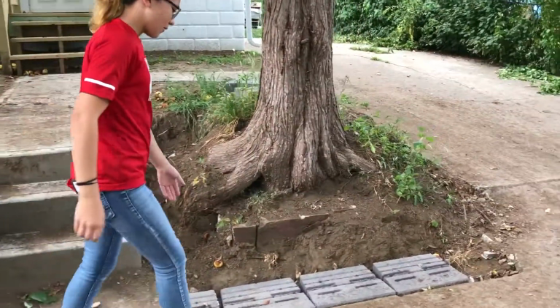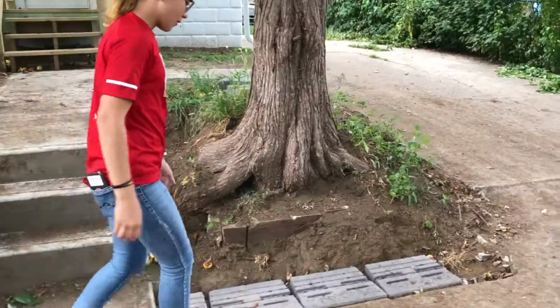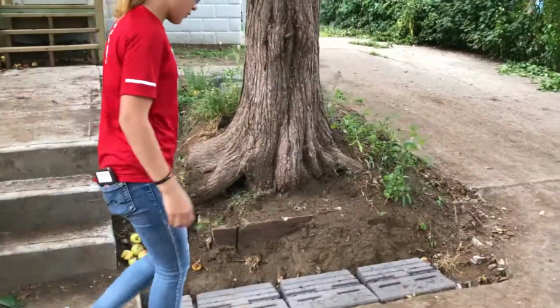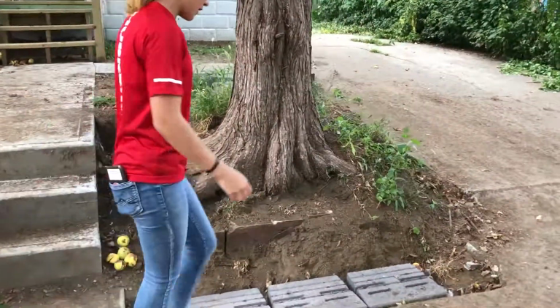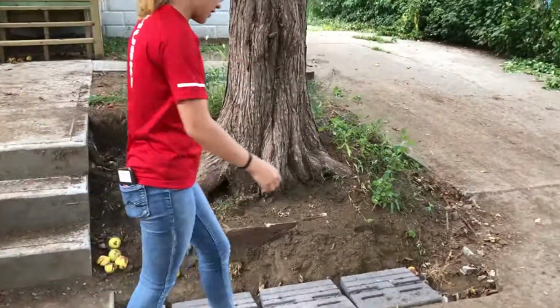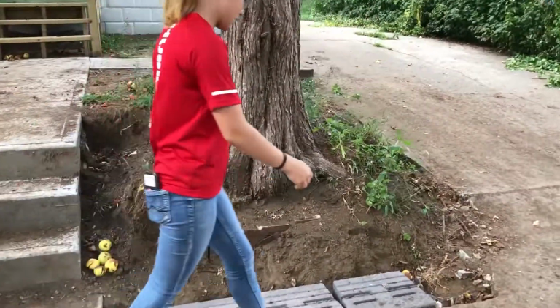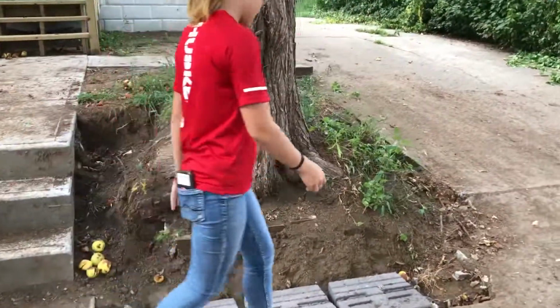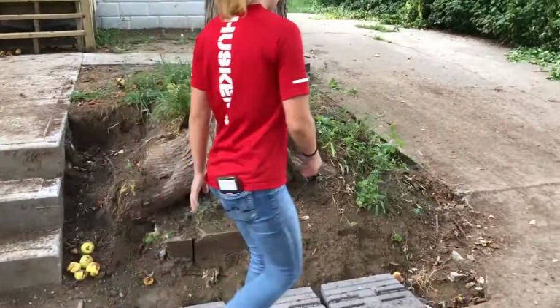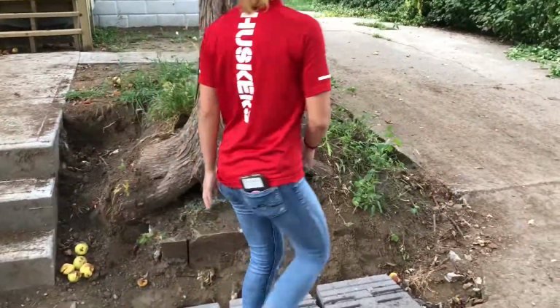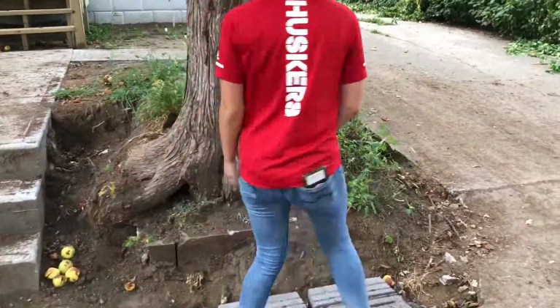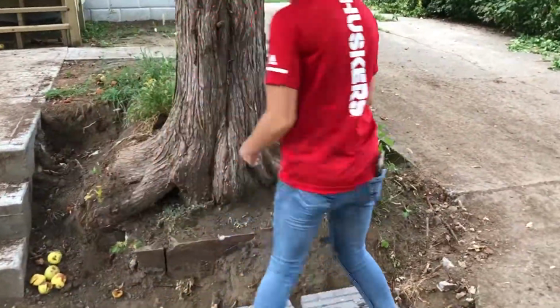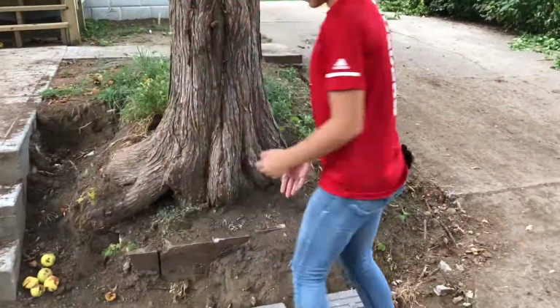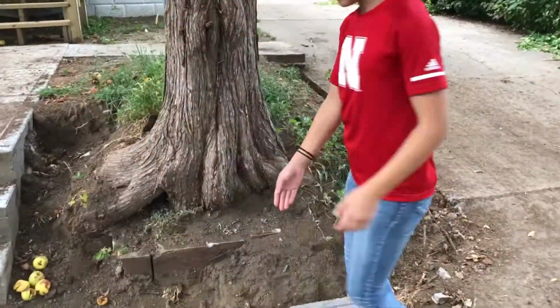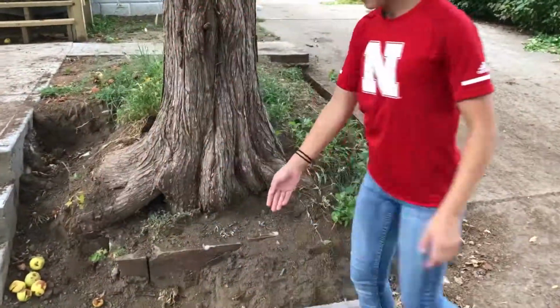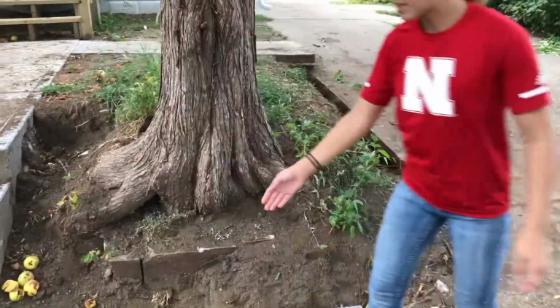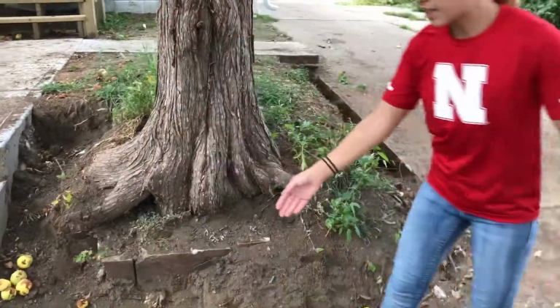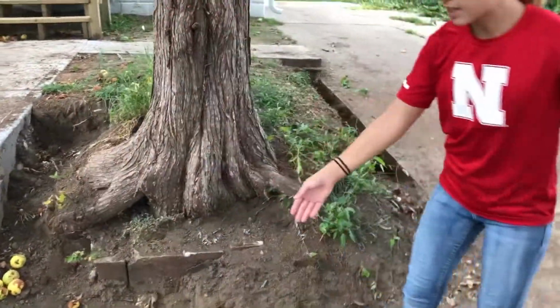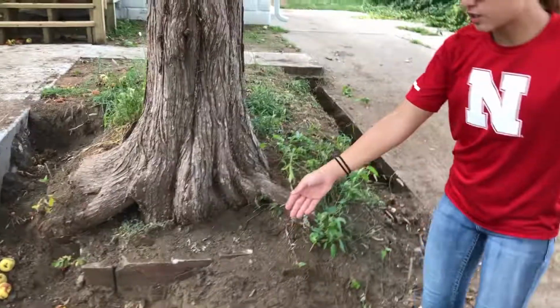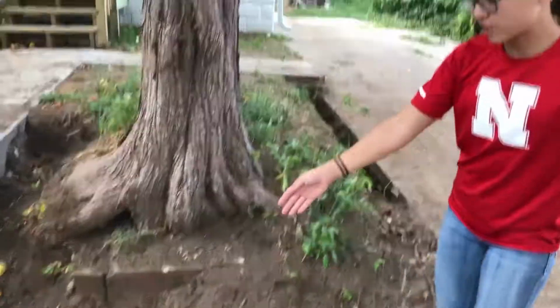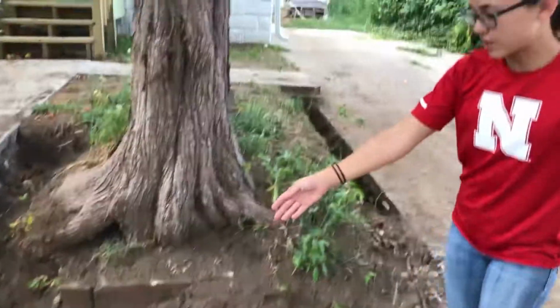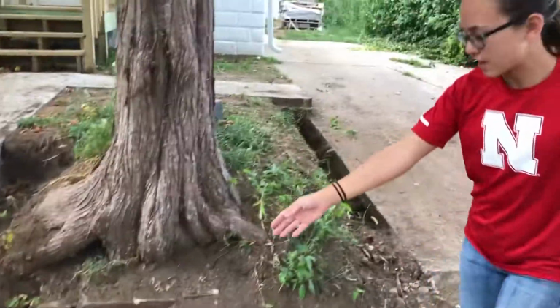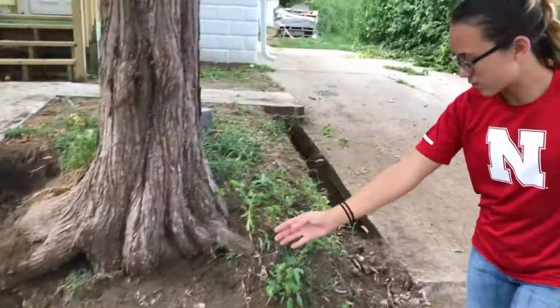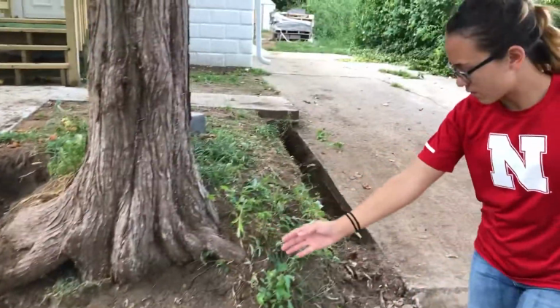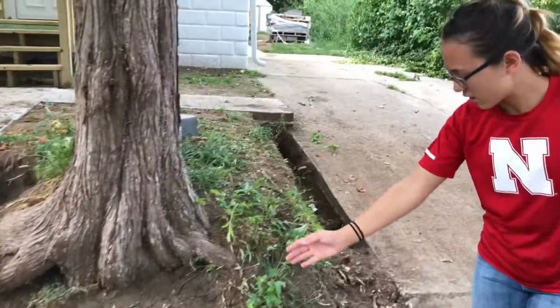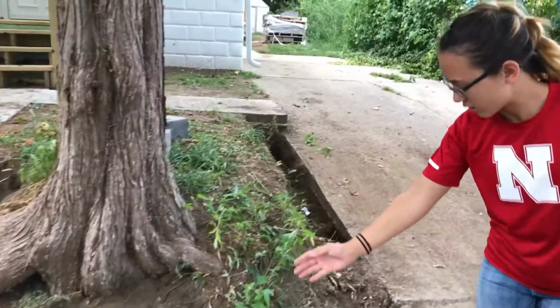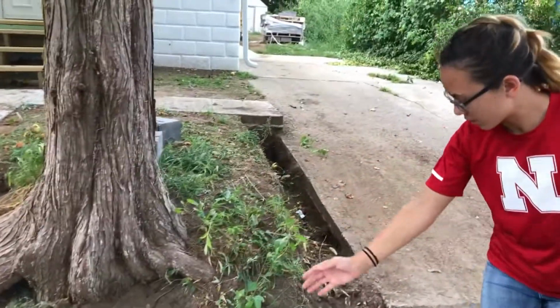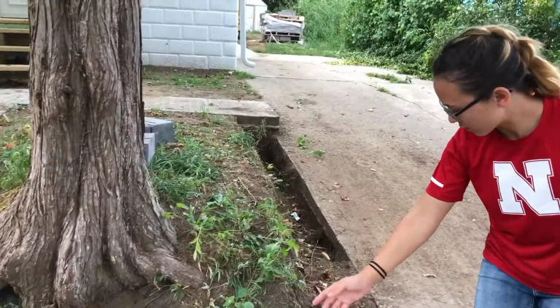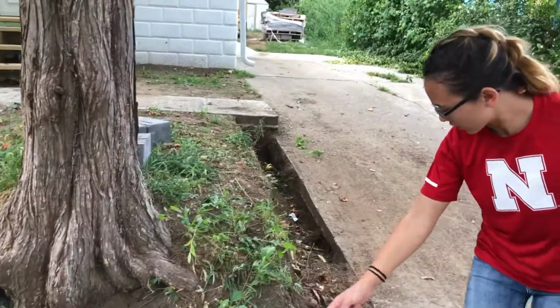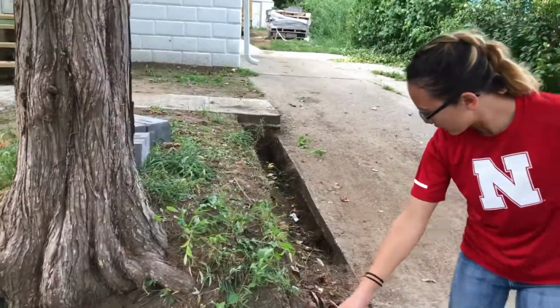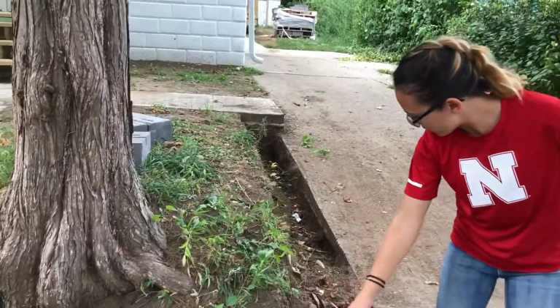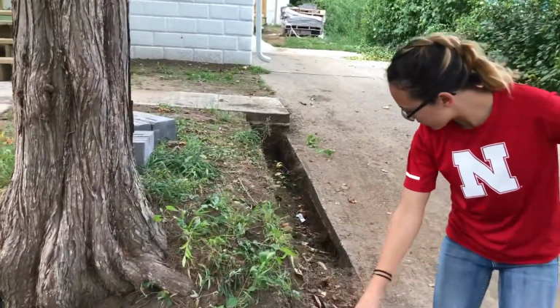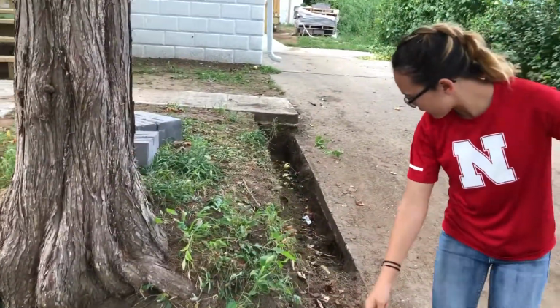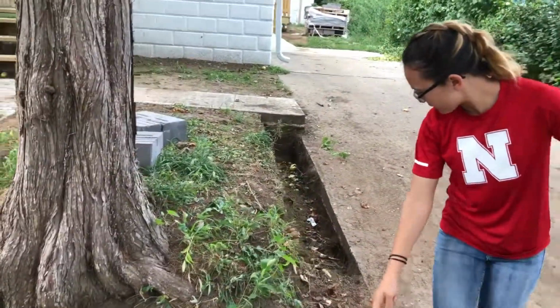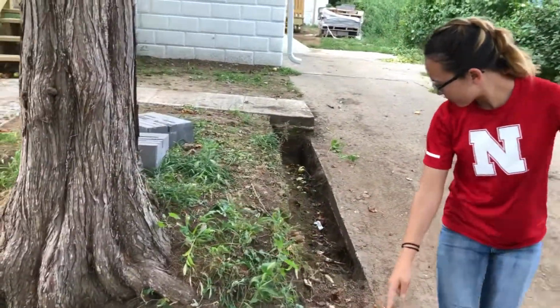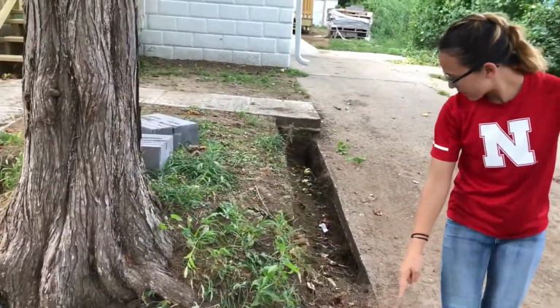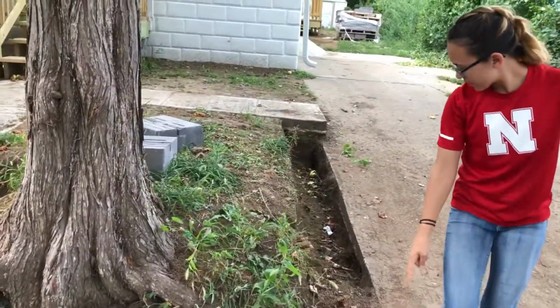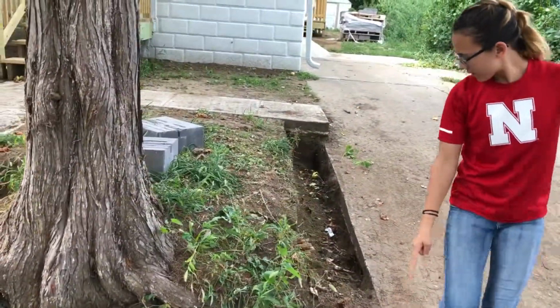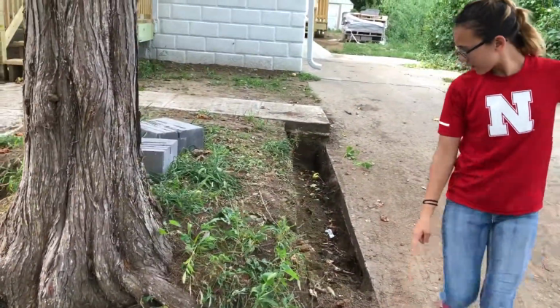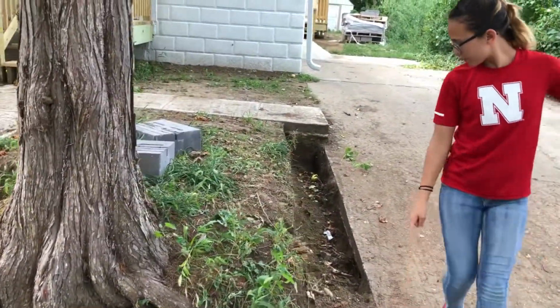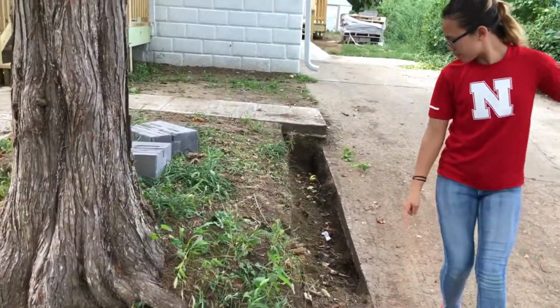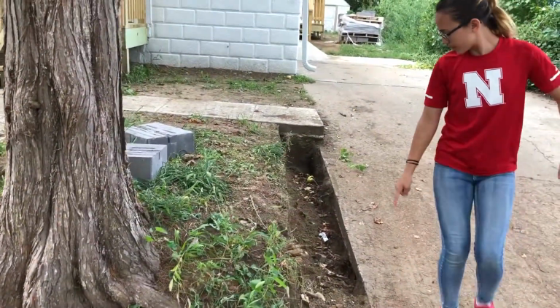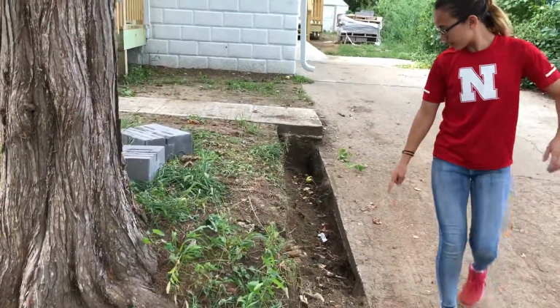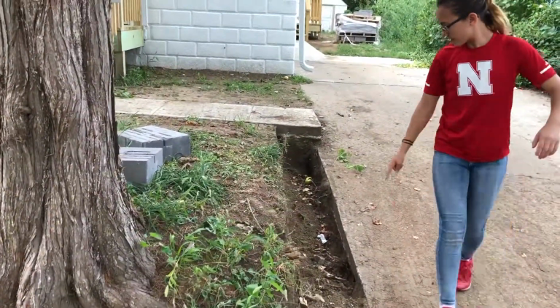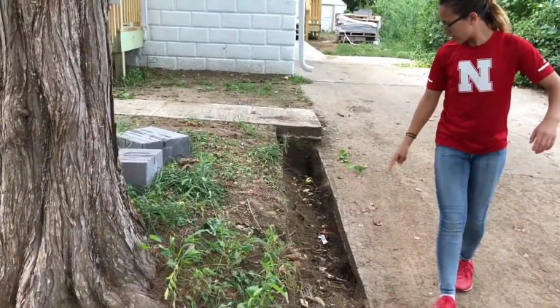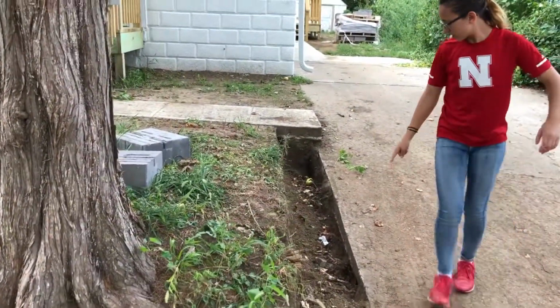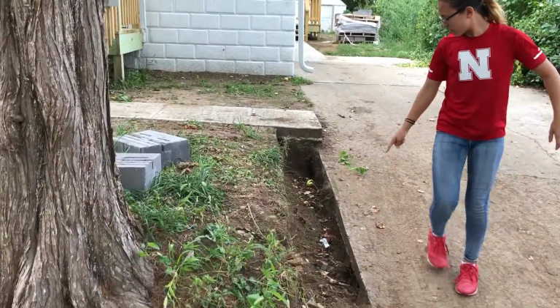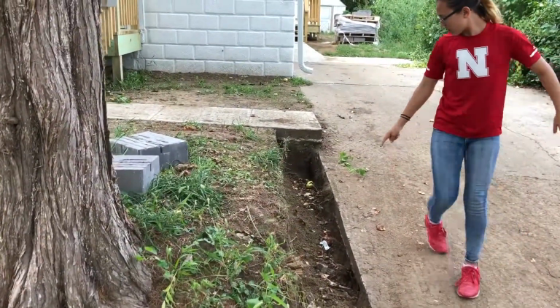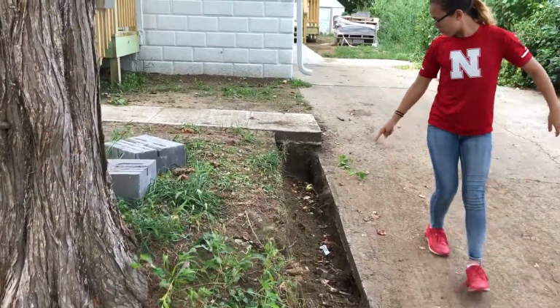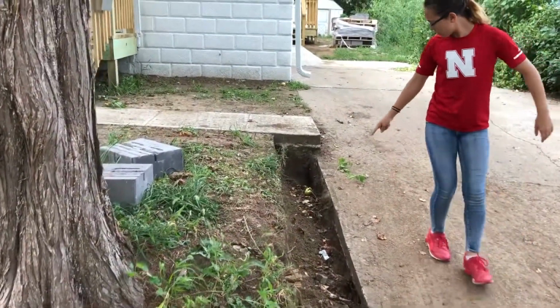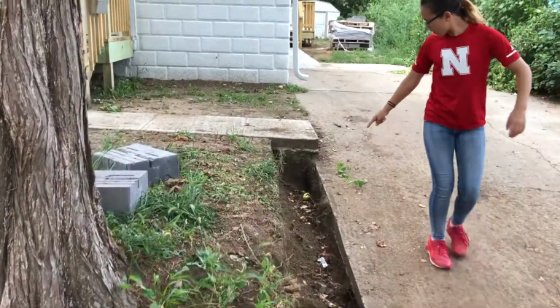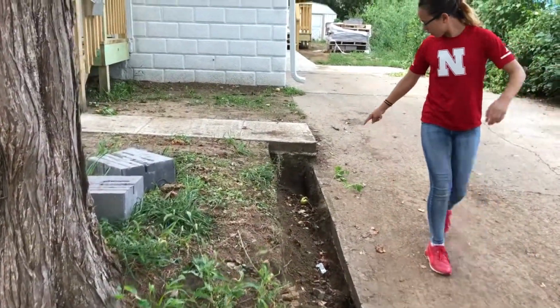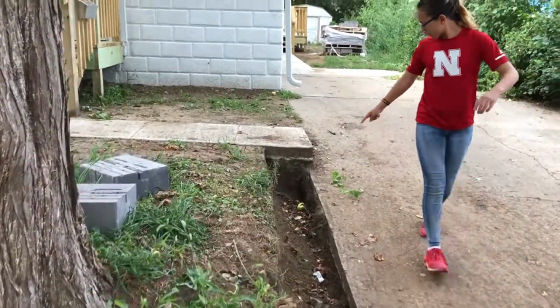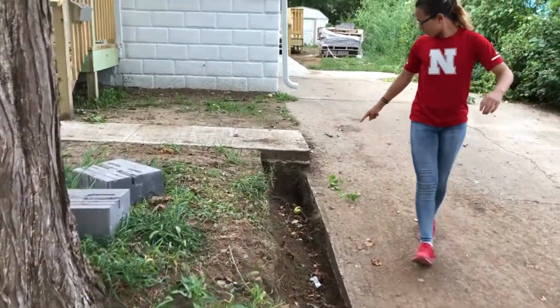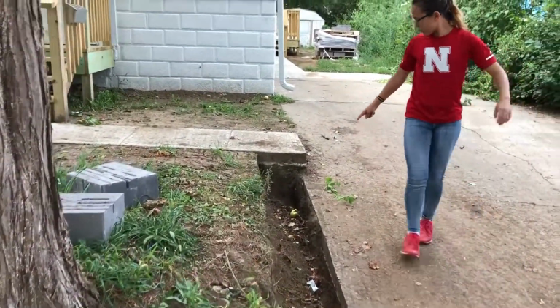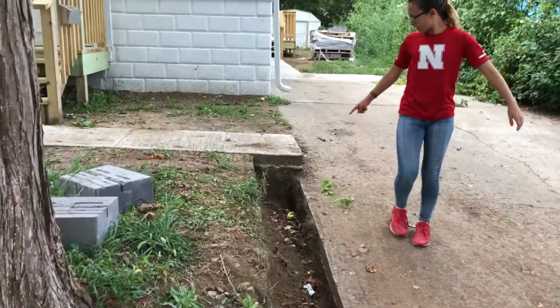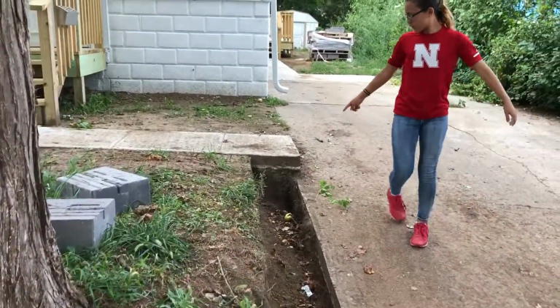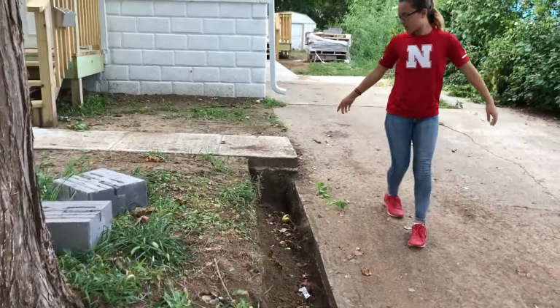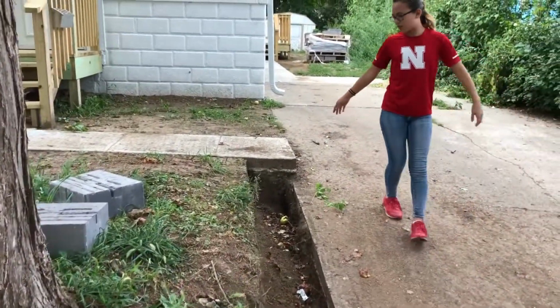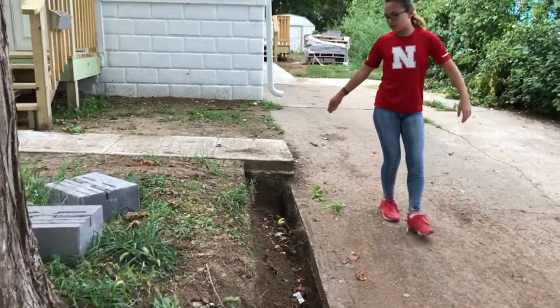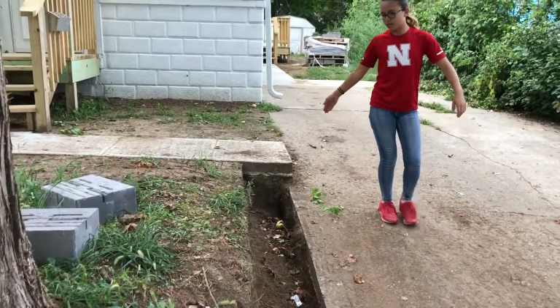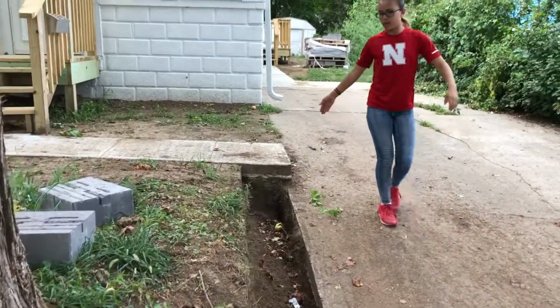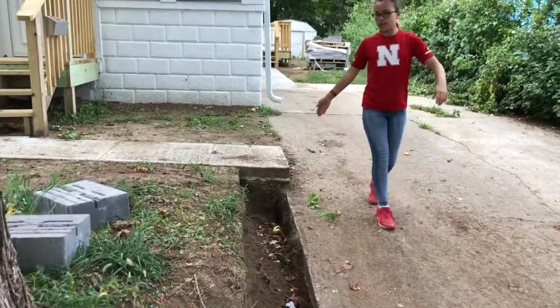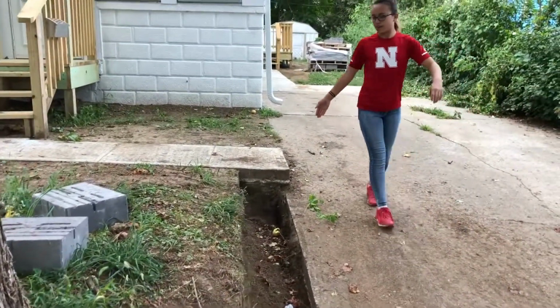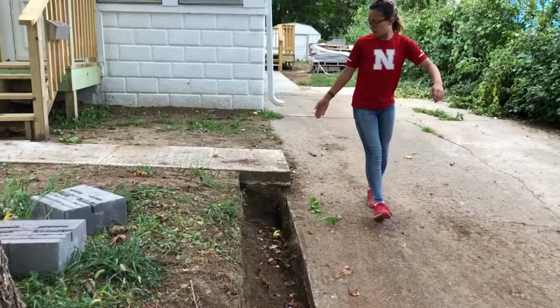Over here, we're going to be taking the retaining wall and building it up all the way to right here.